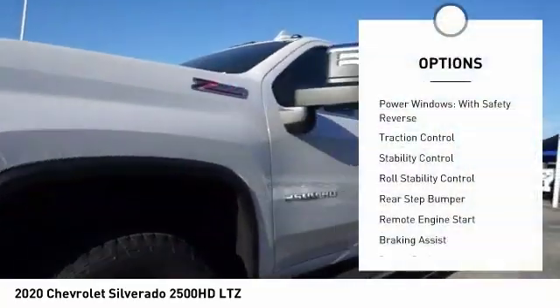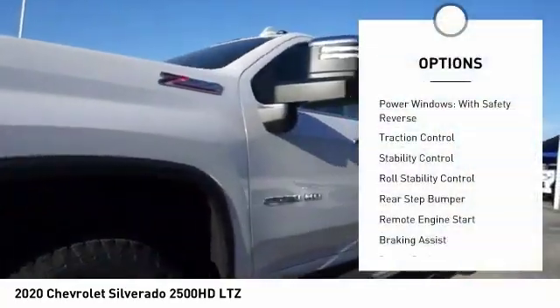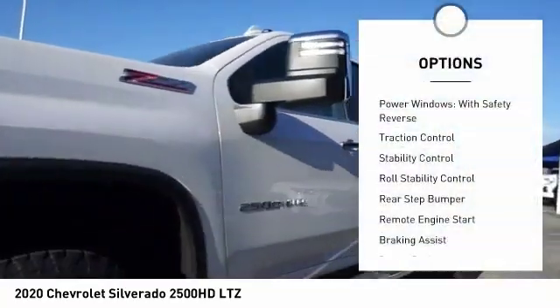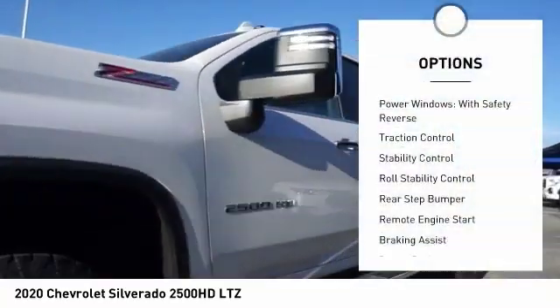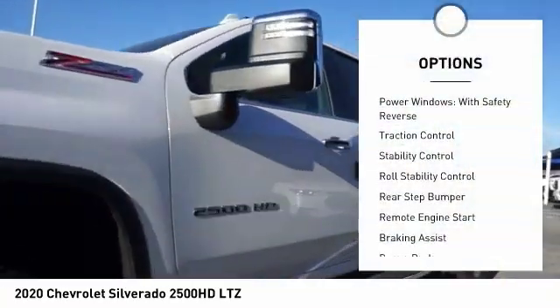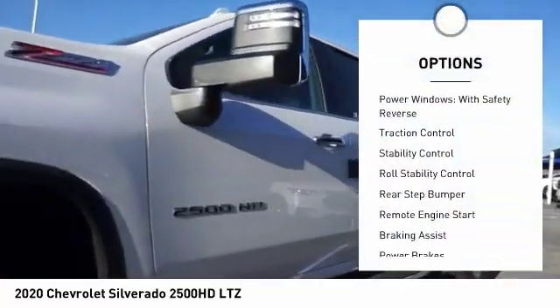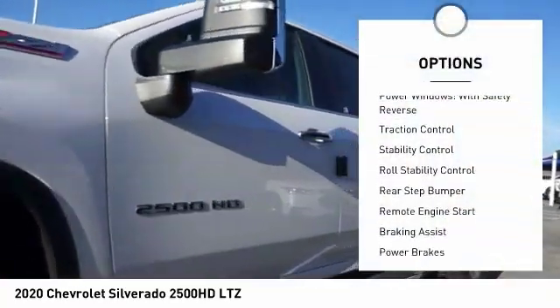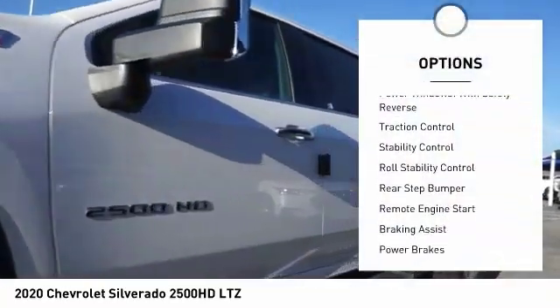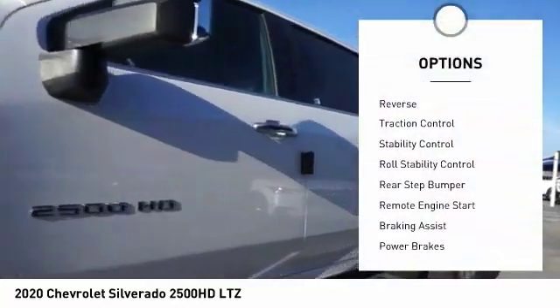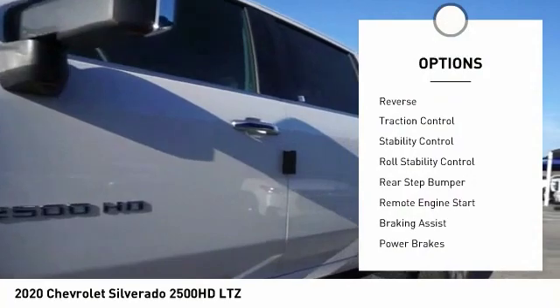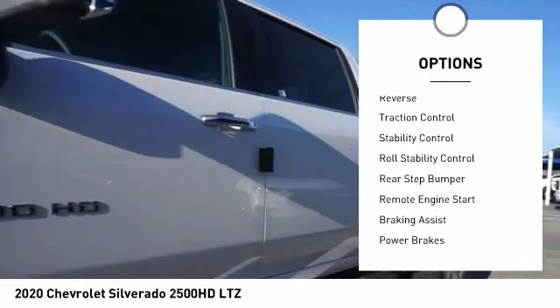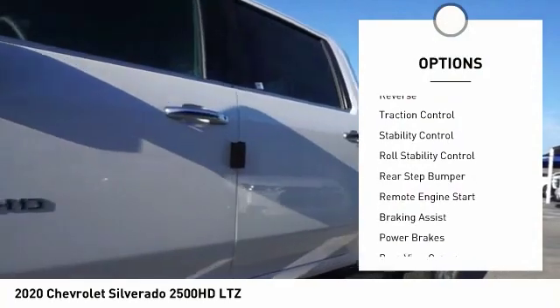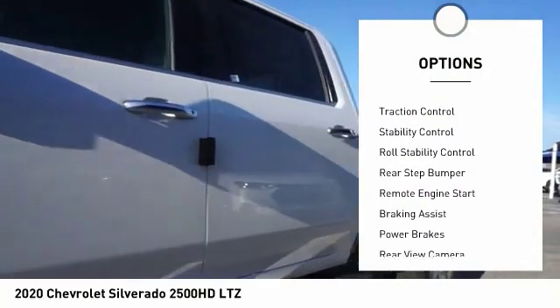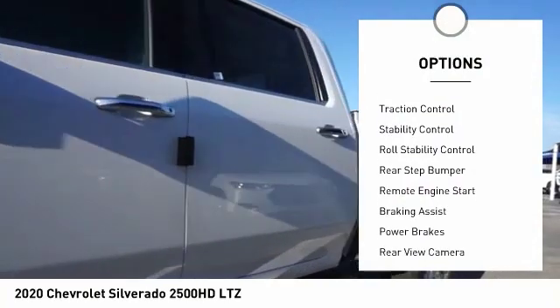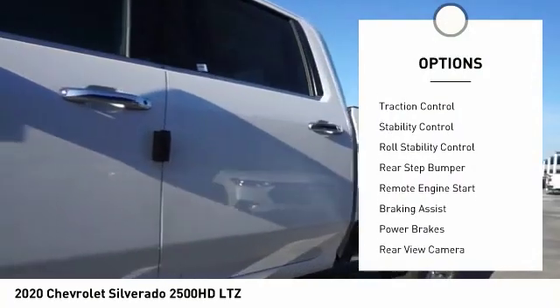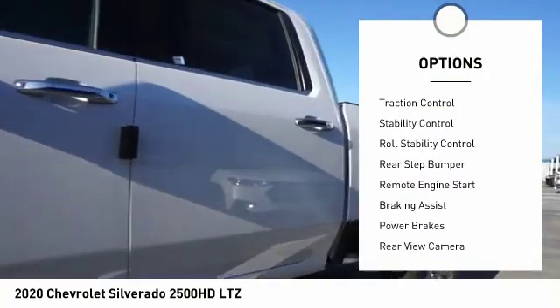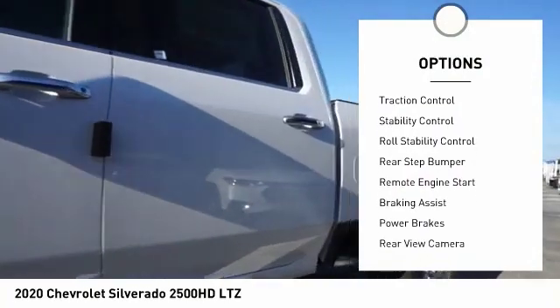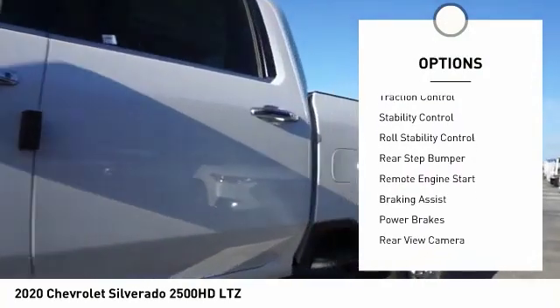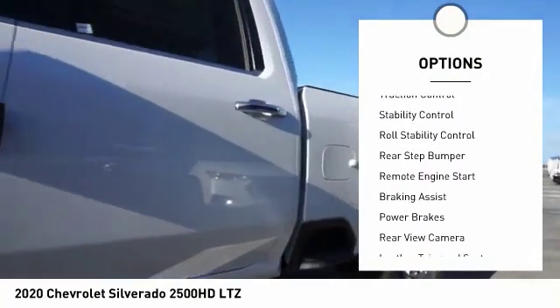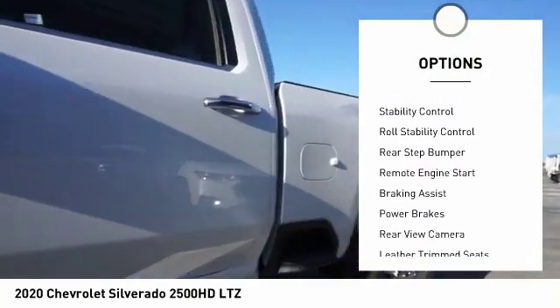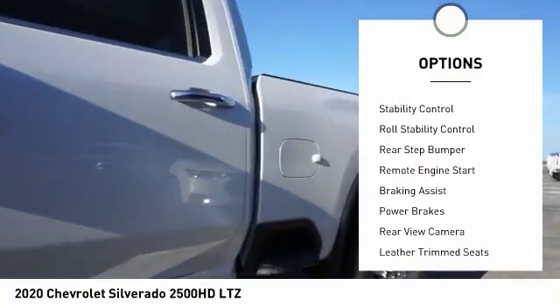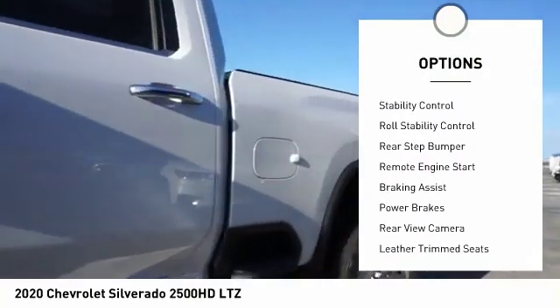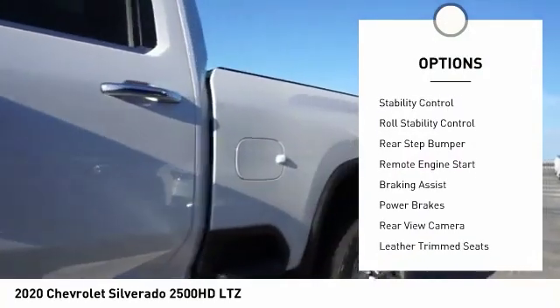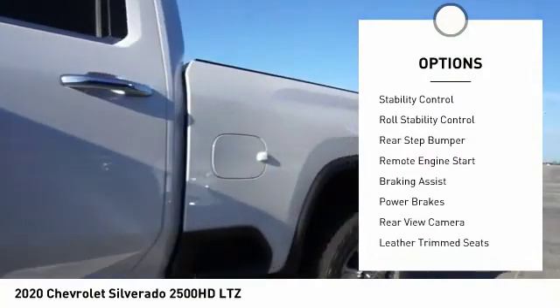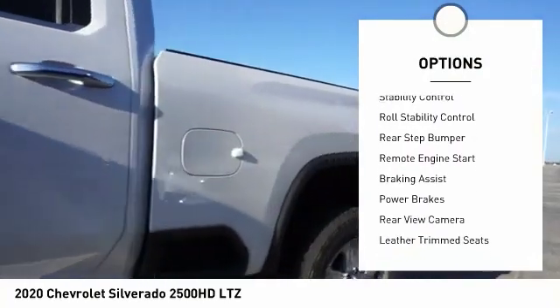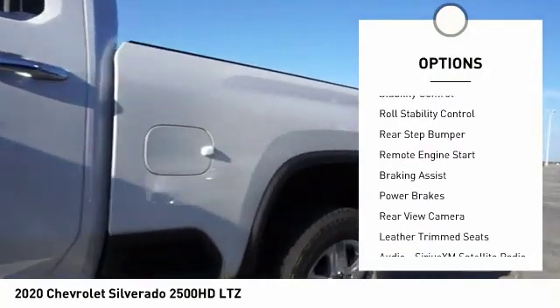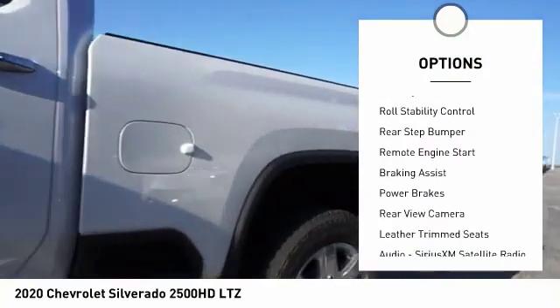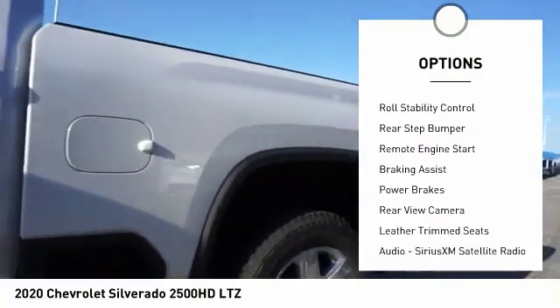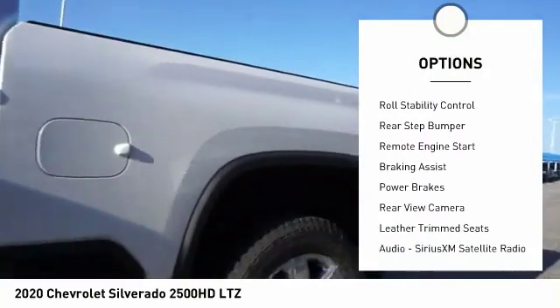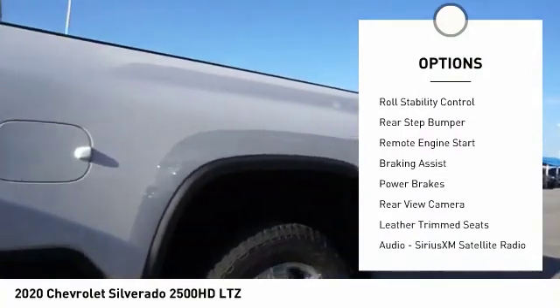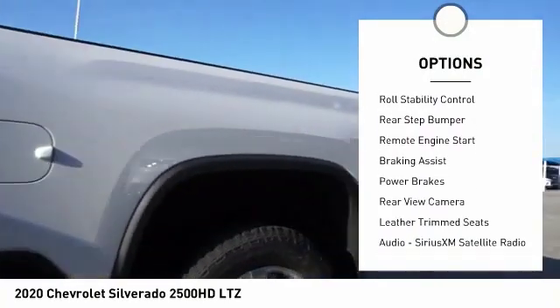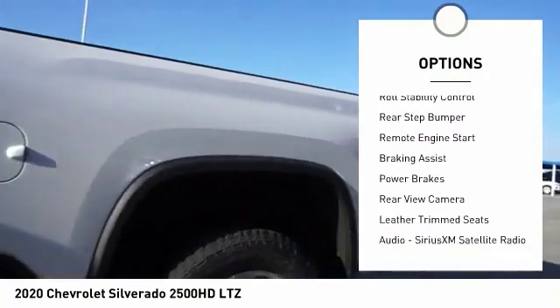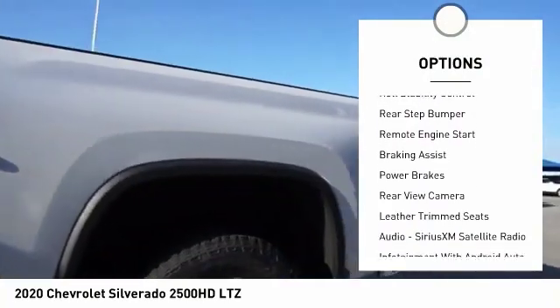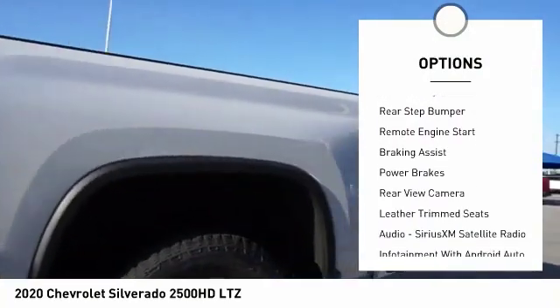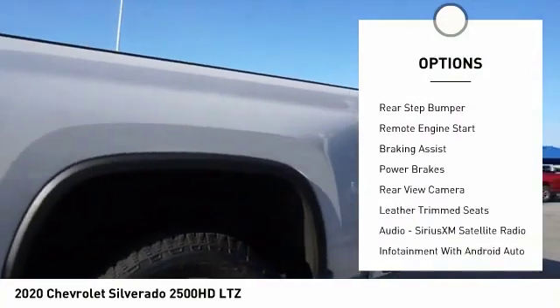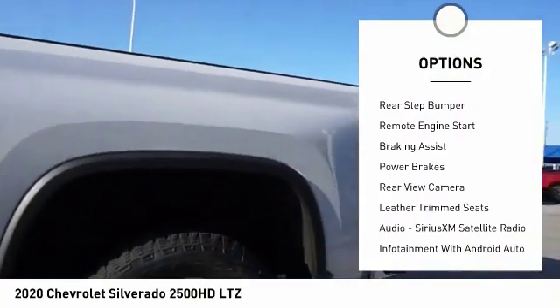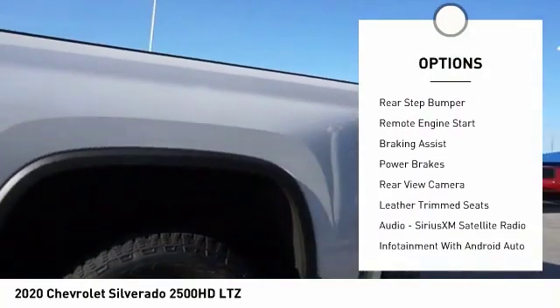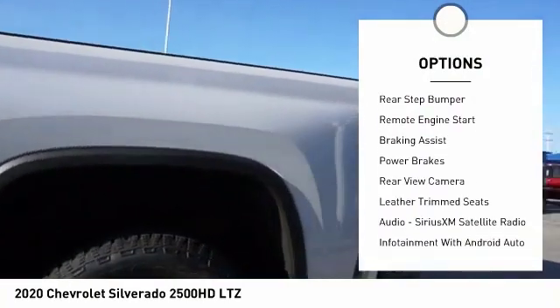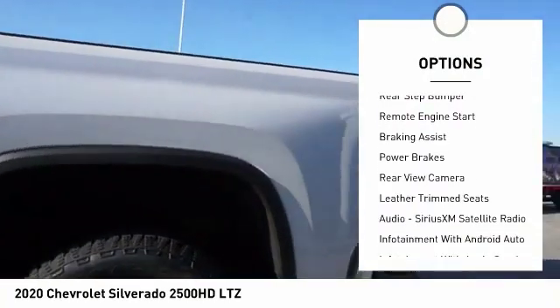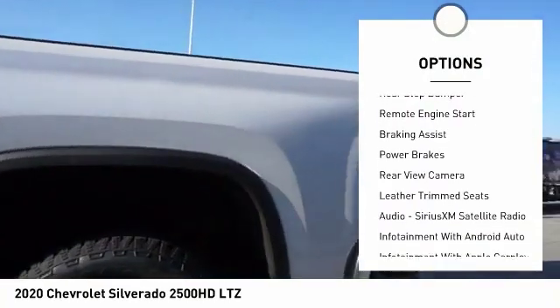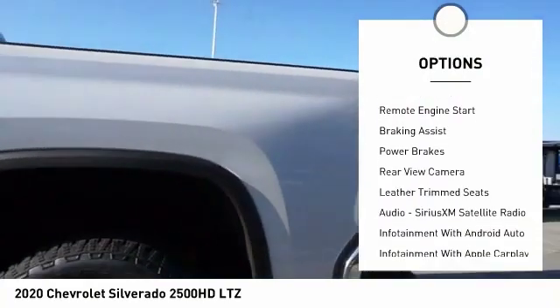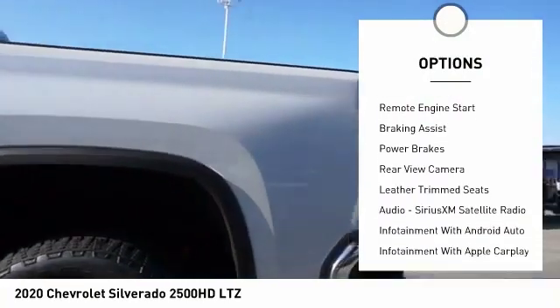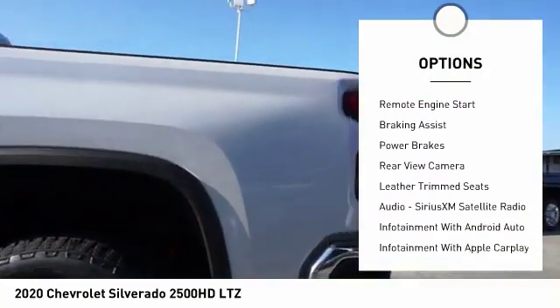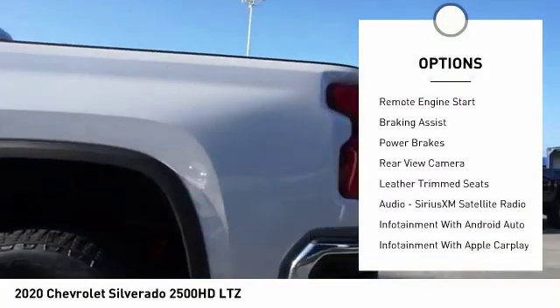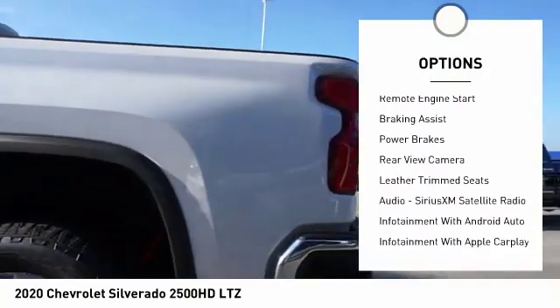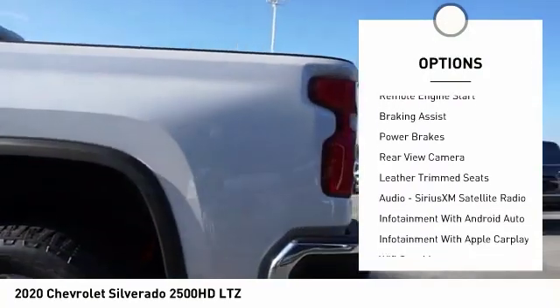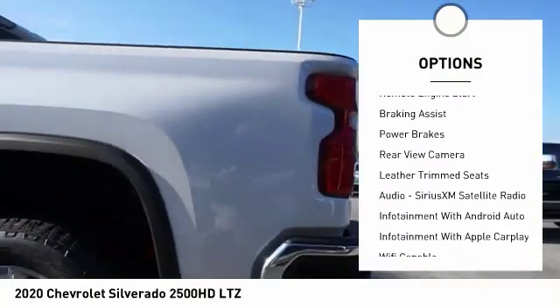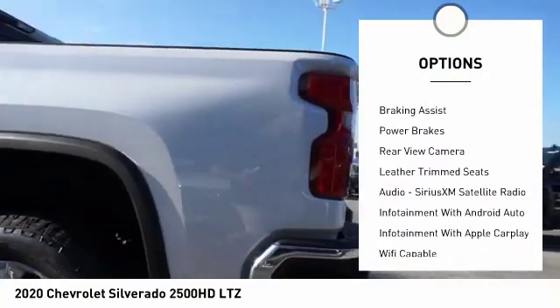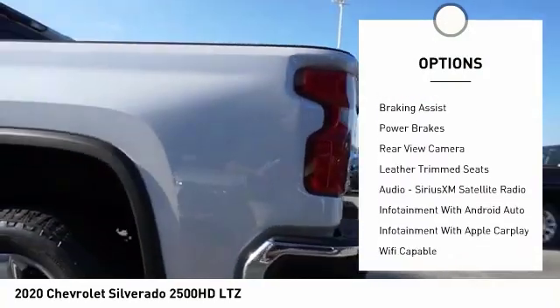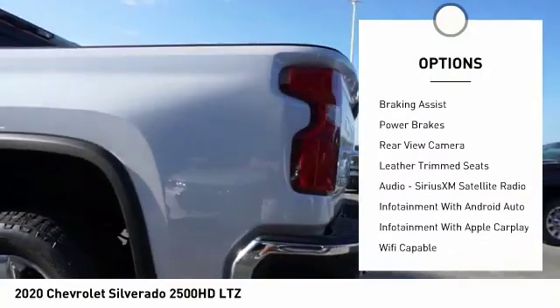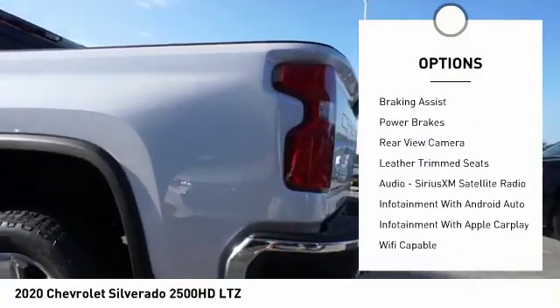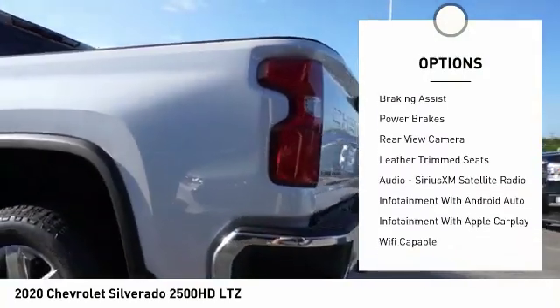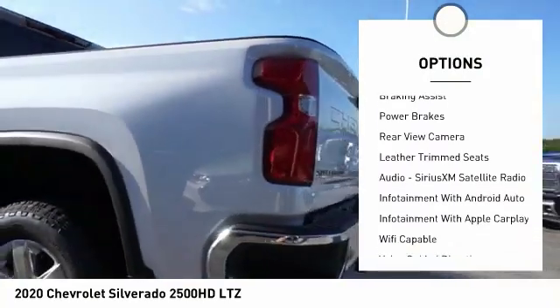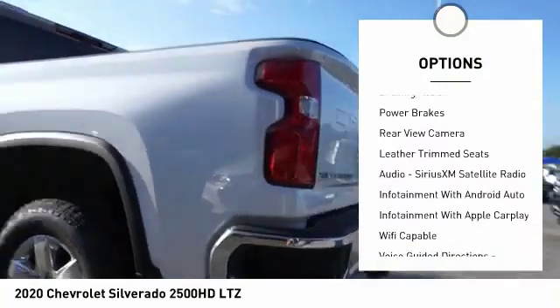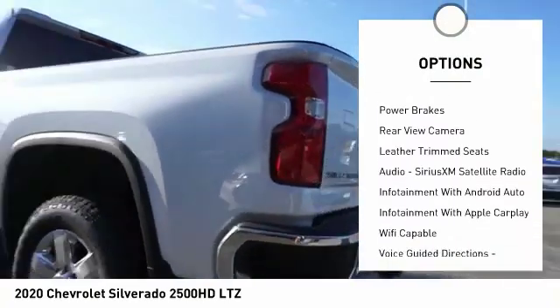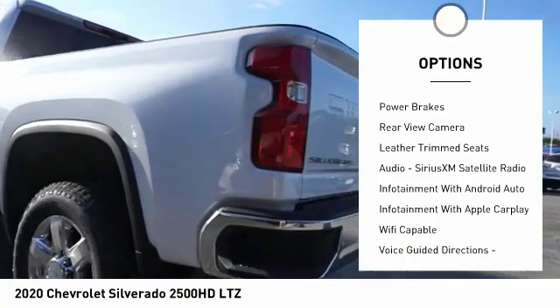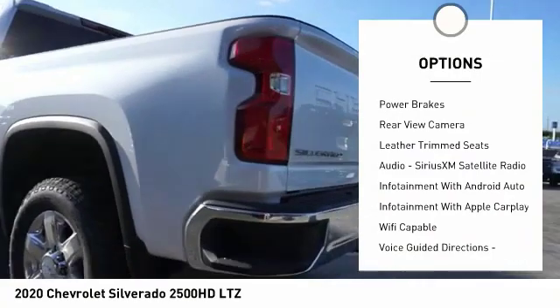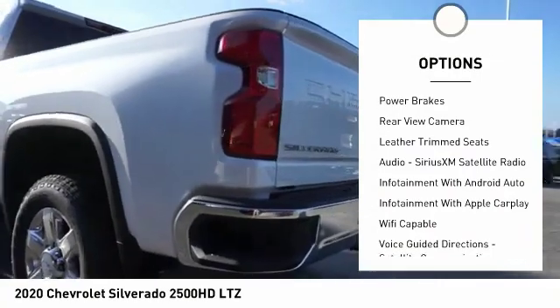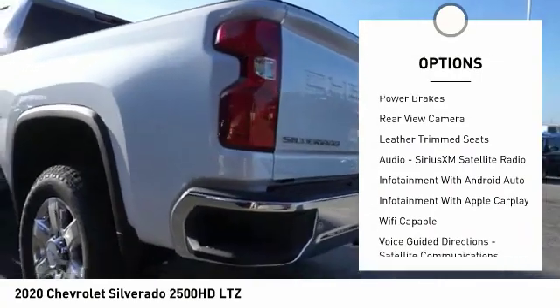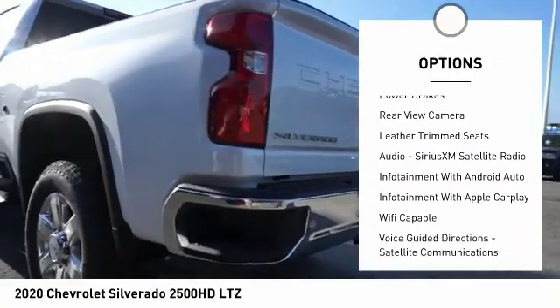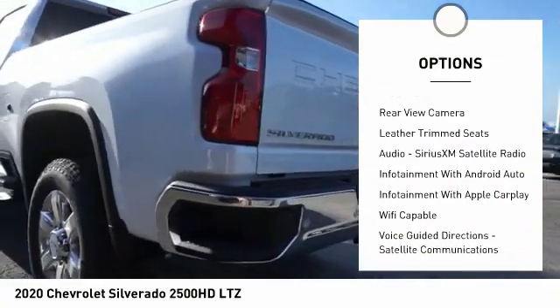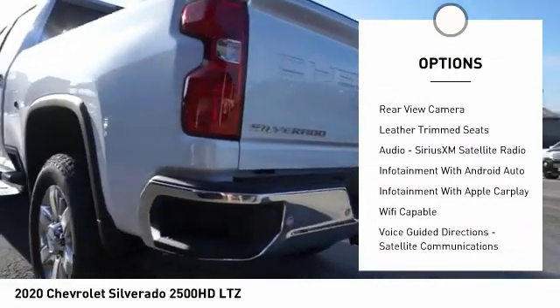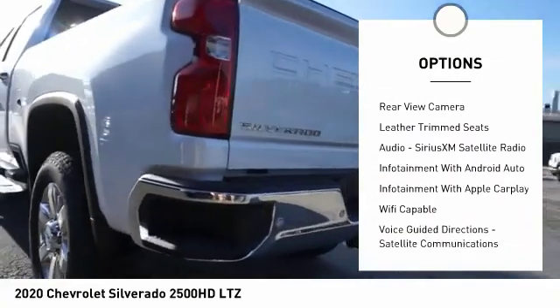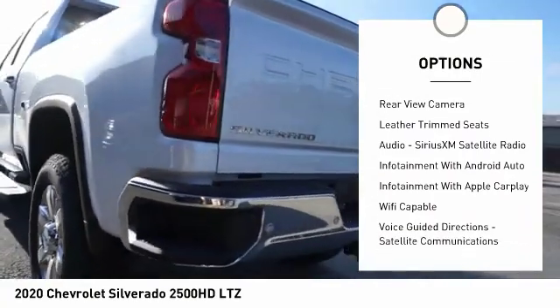Power windows with safety reverse. Traction control. Stability control. Roll stability control. Rear step bumper.